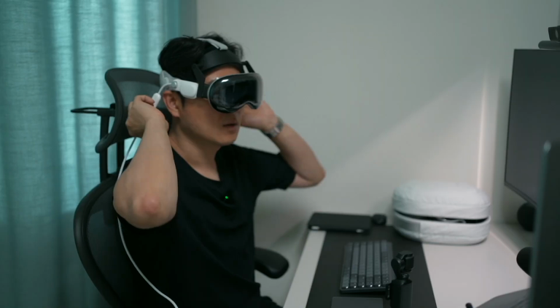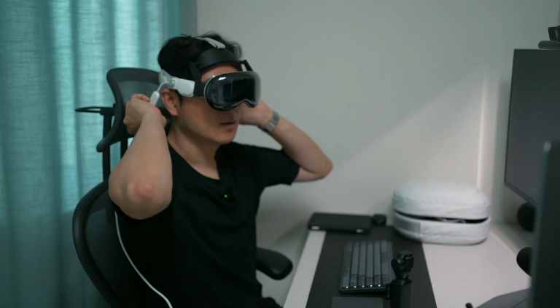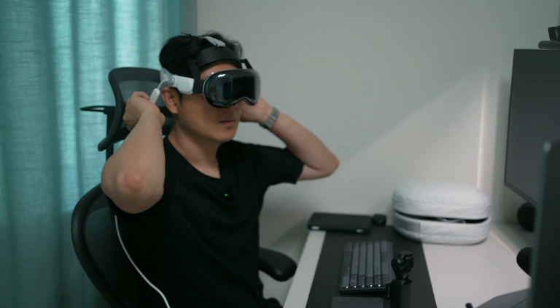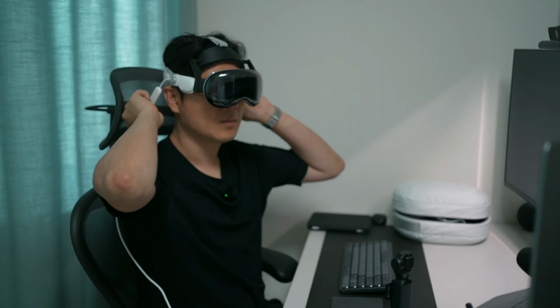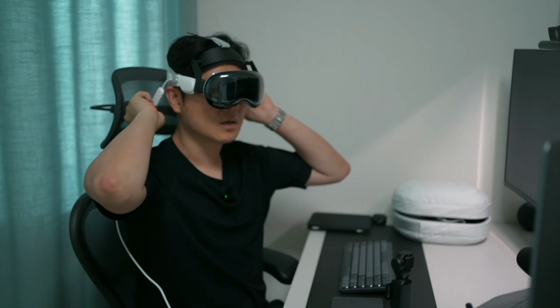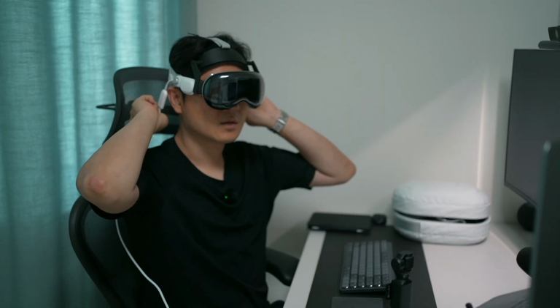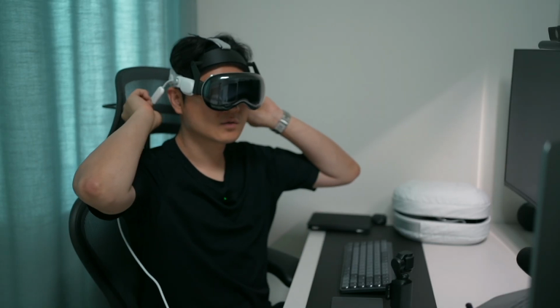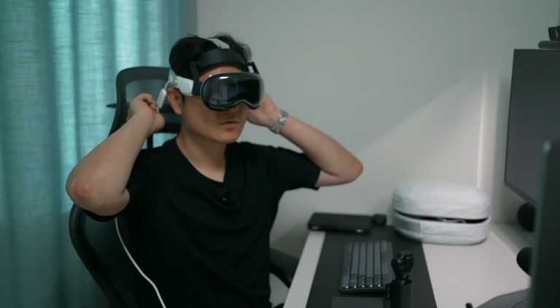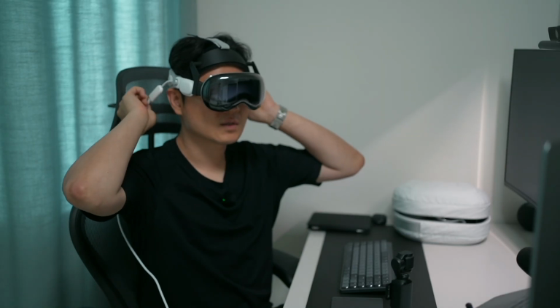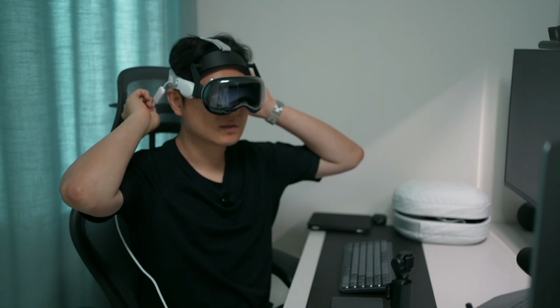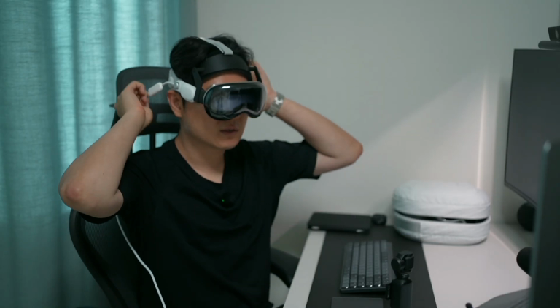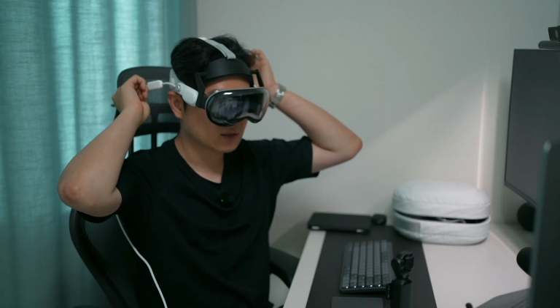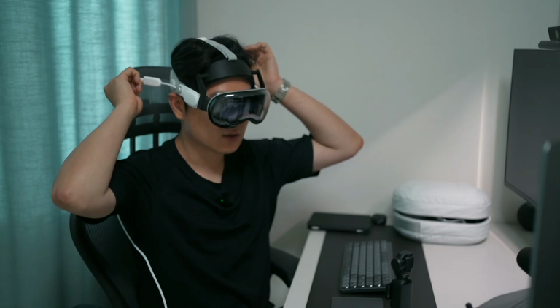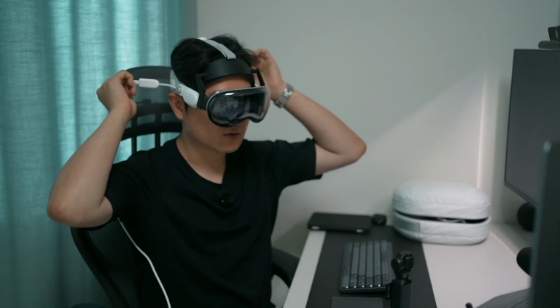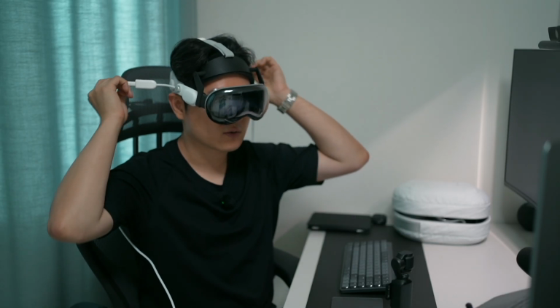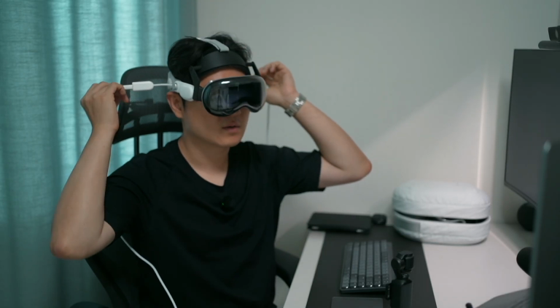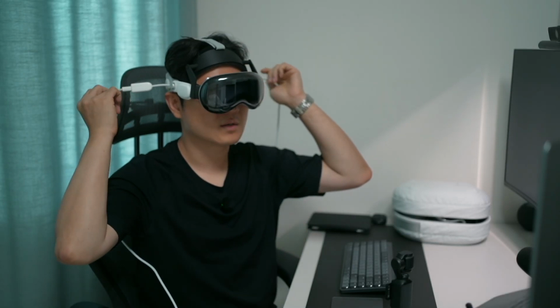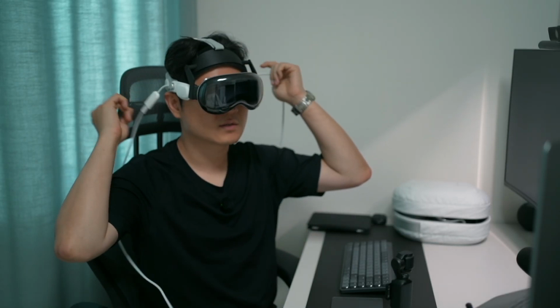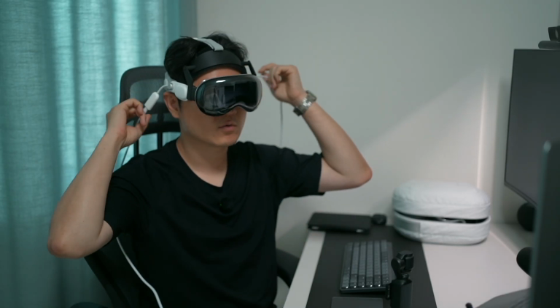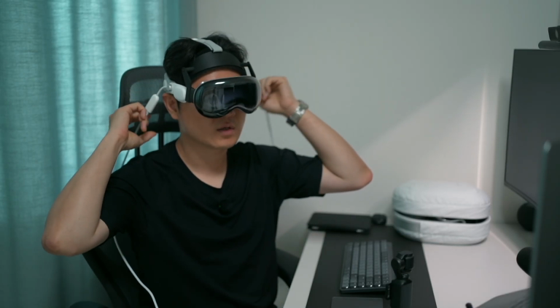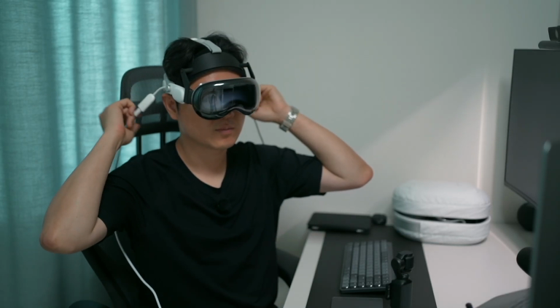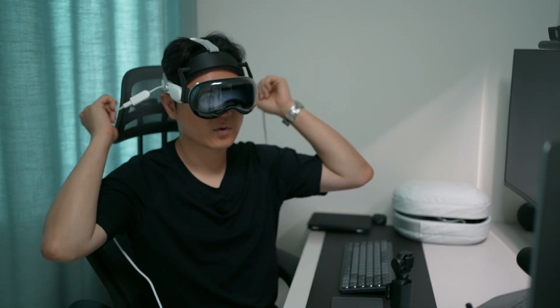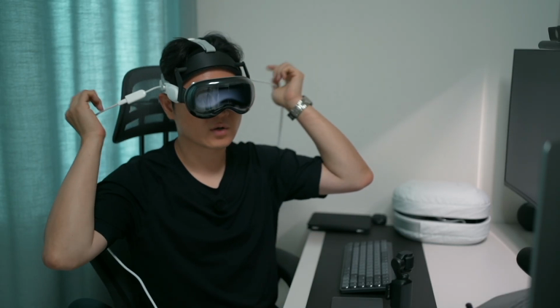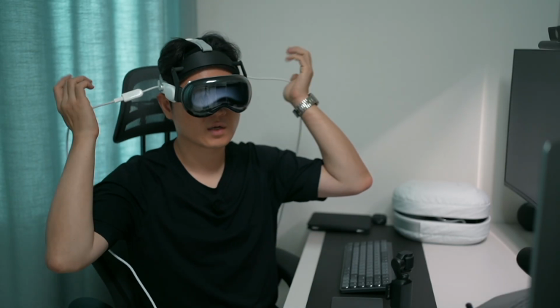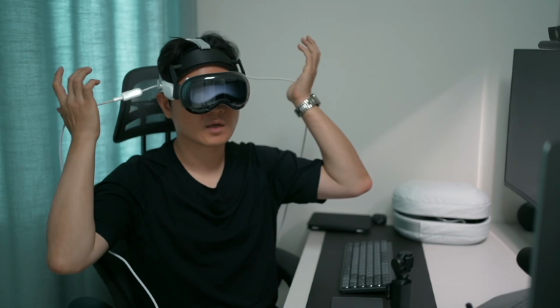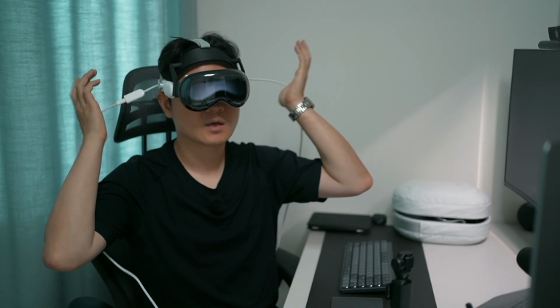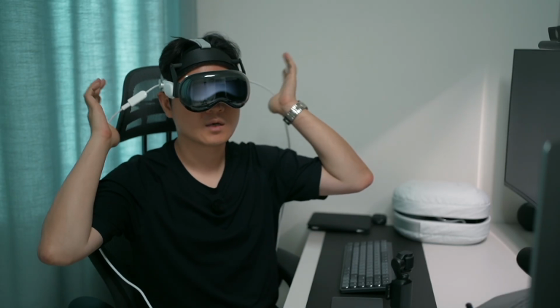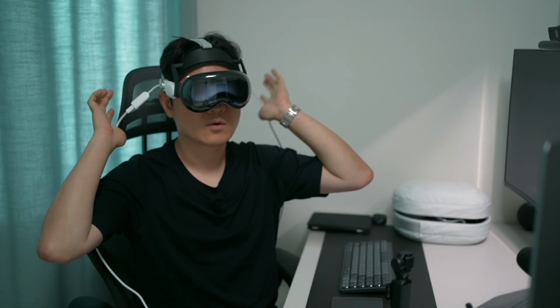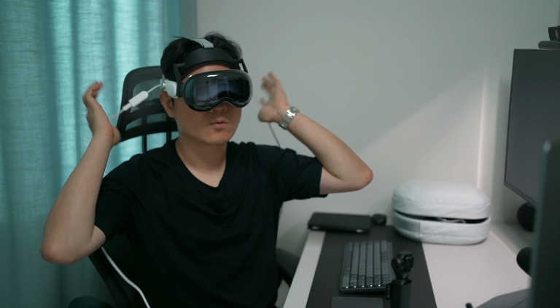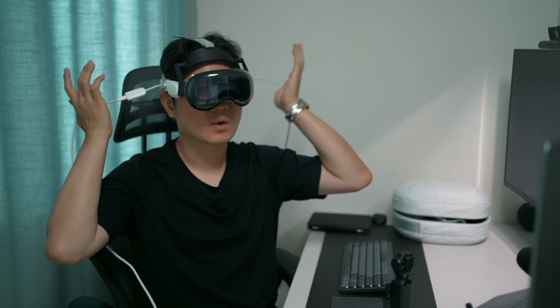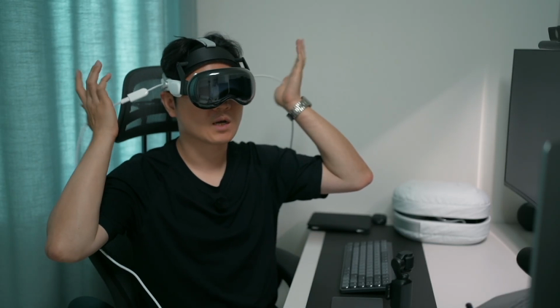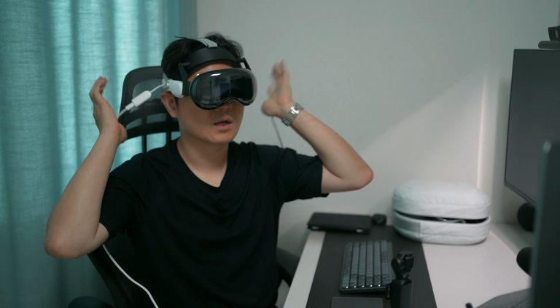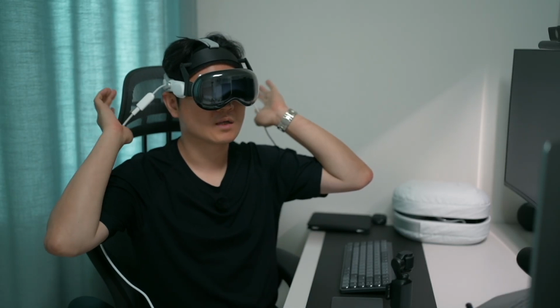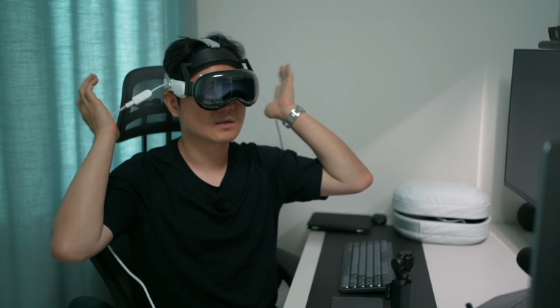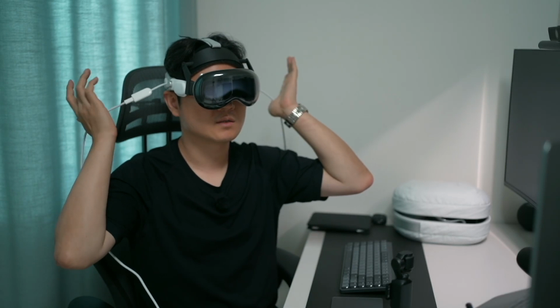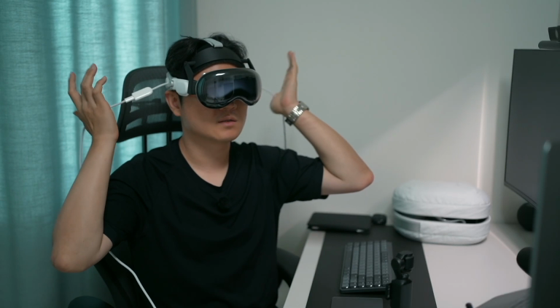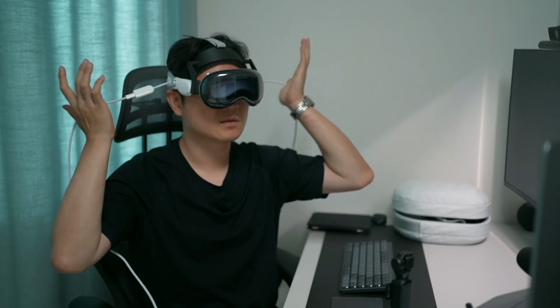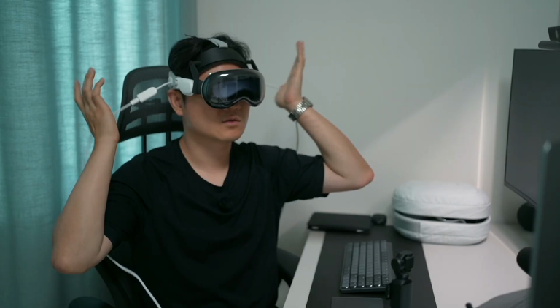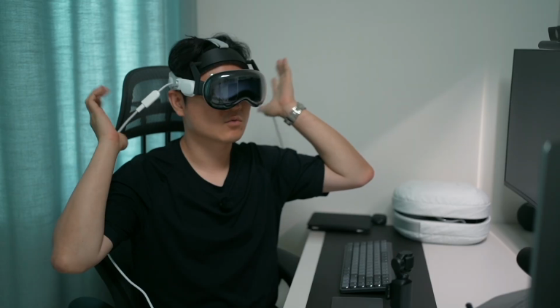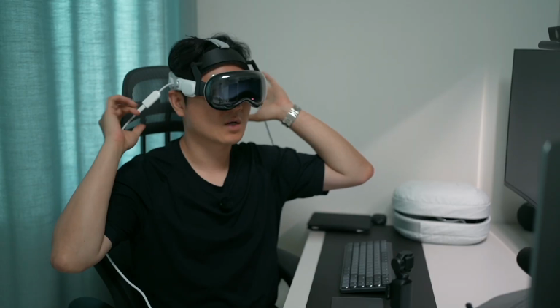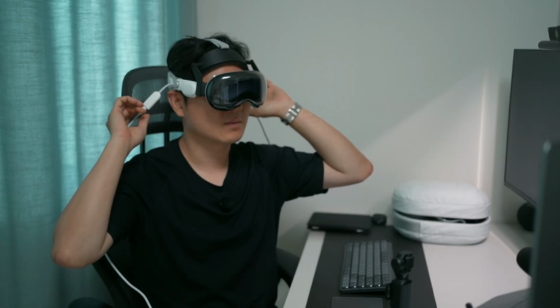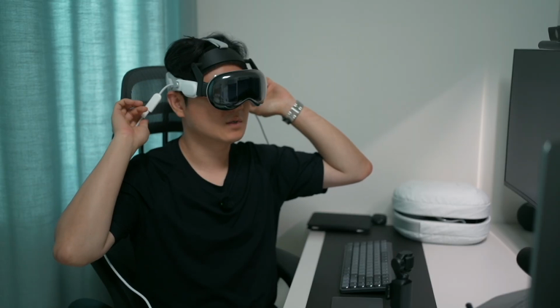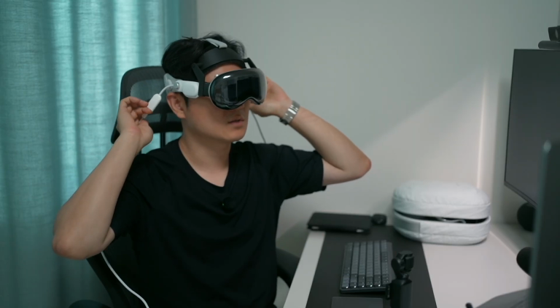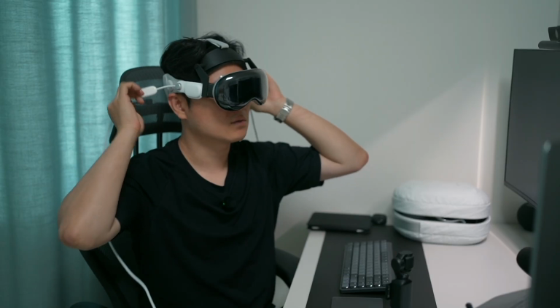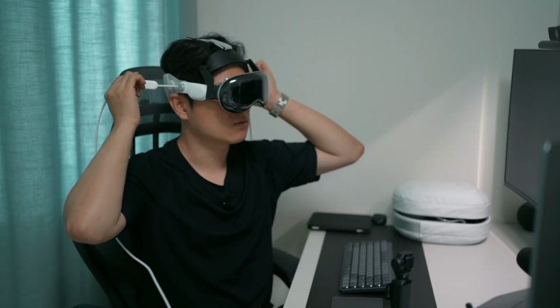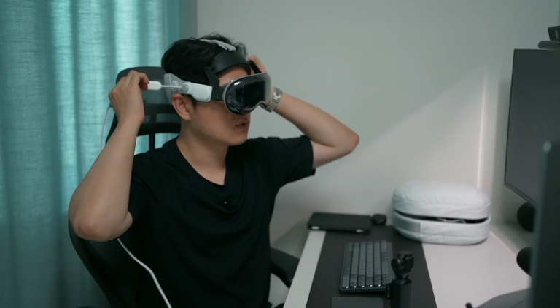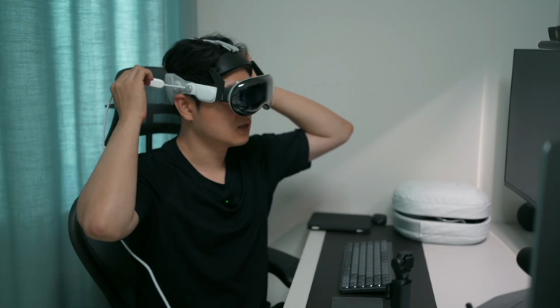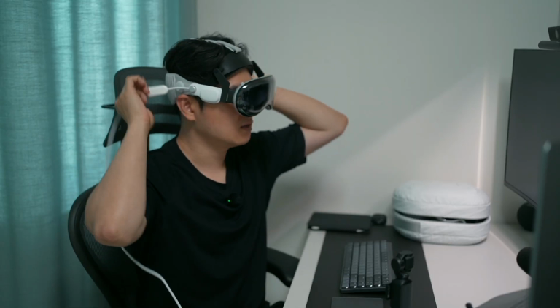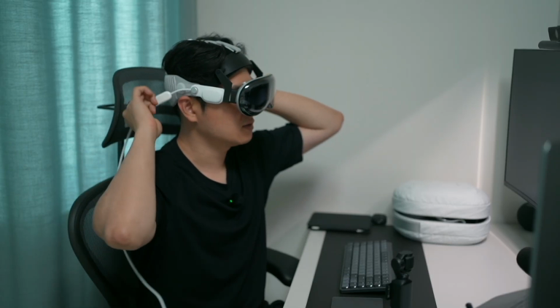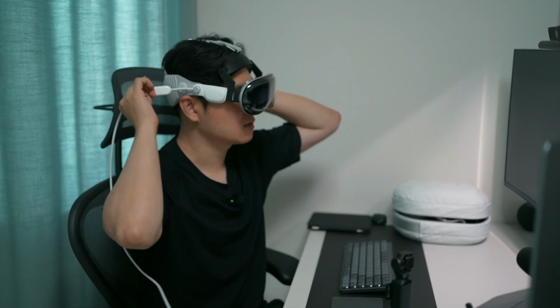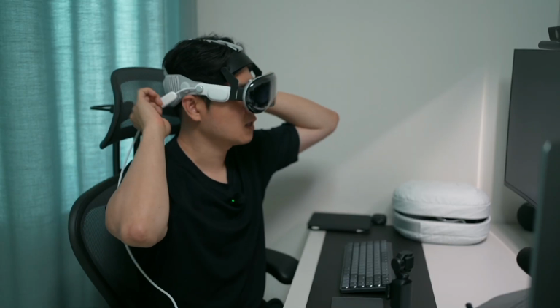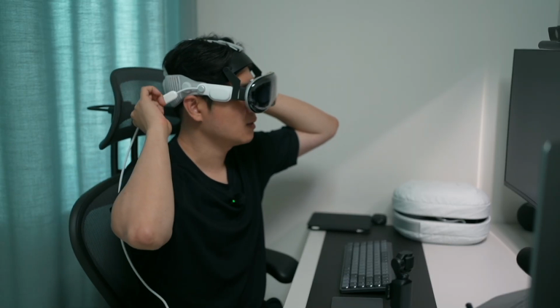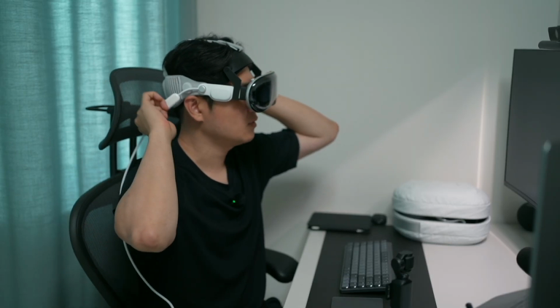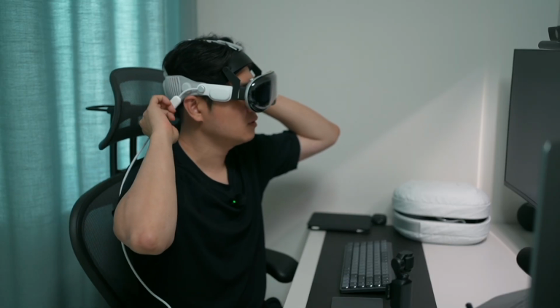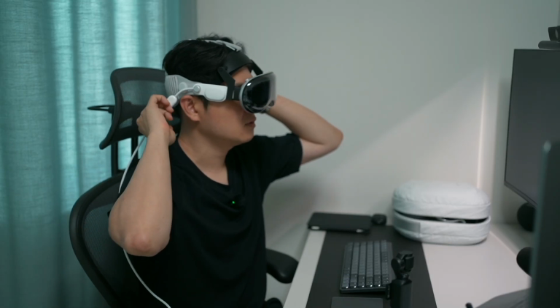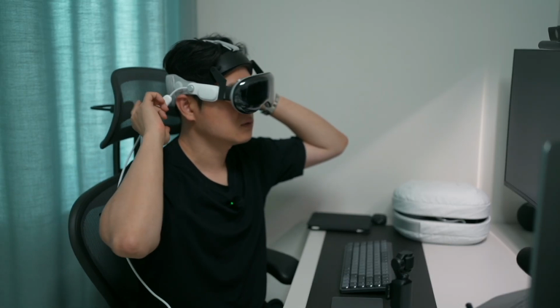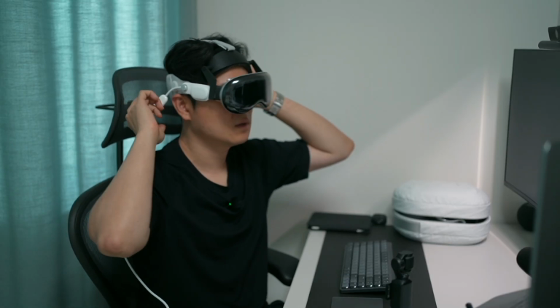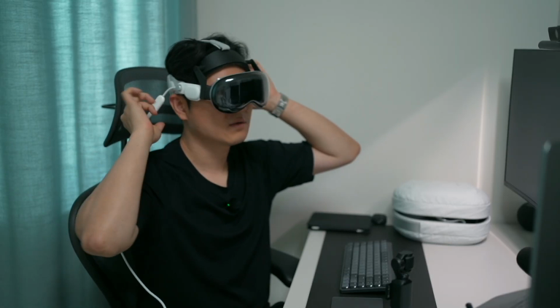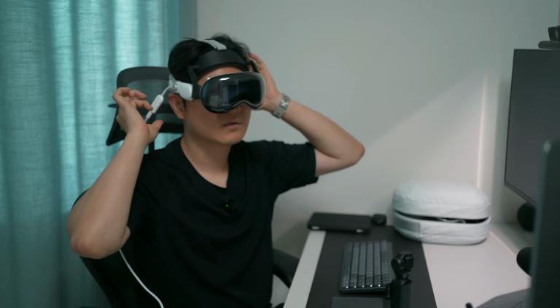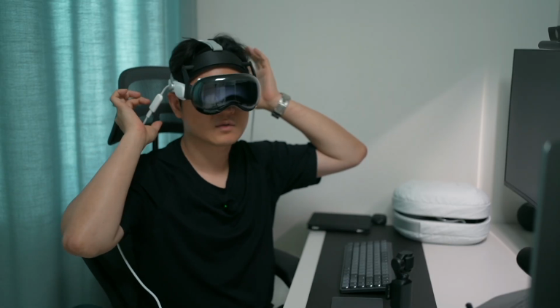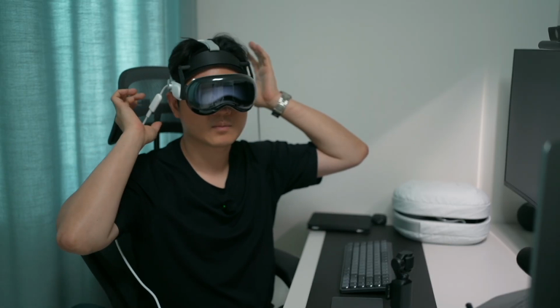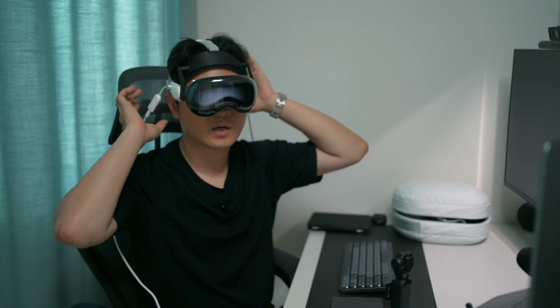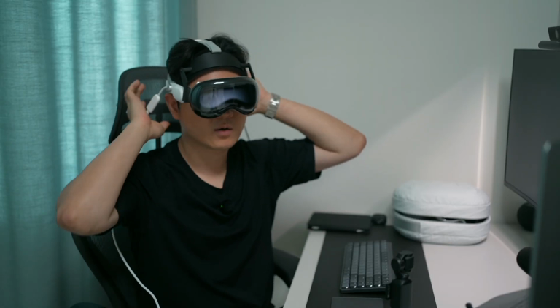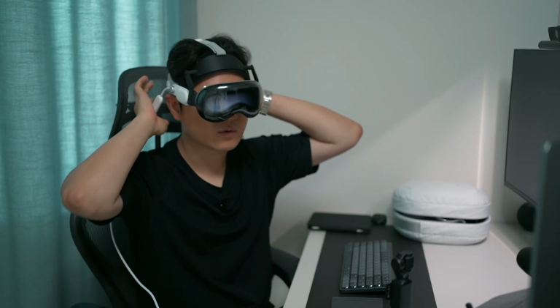But as you can see, it's really bulky — the data strap is on the right and the power cable is on the left.